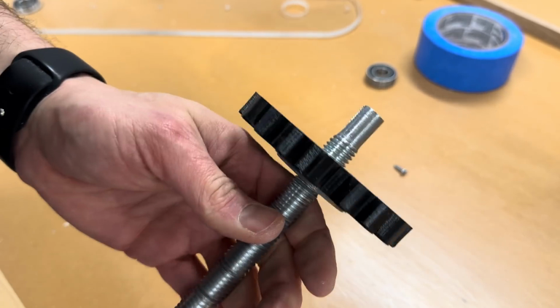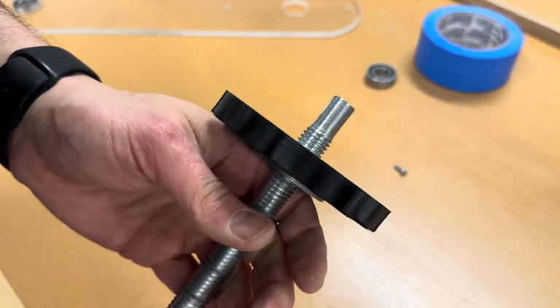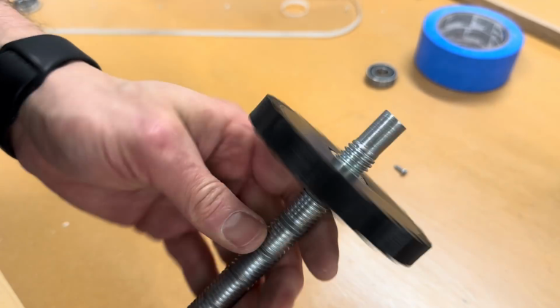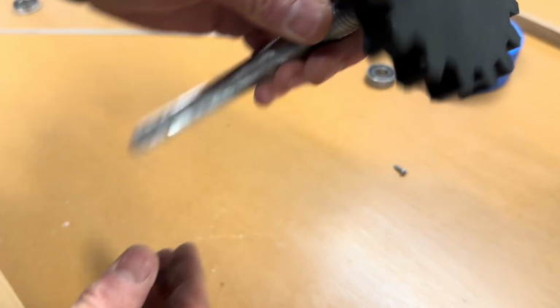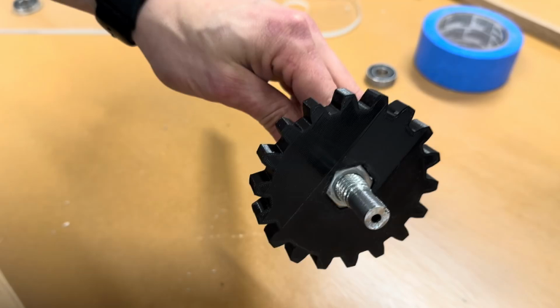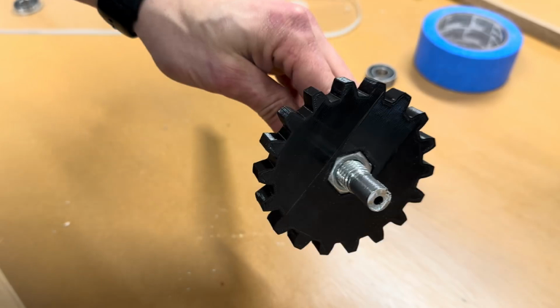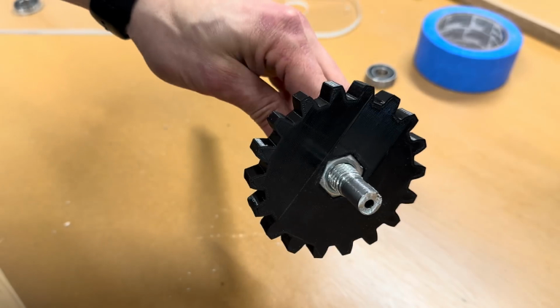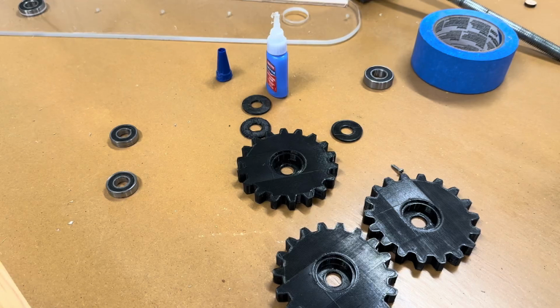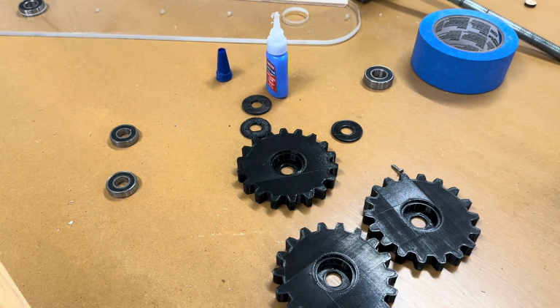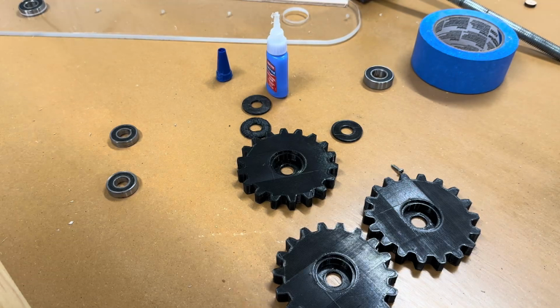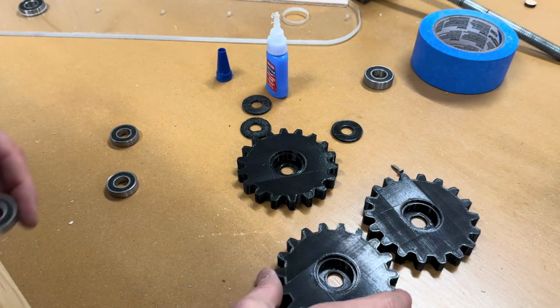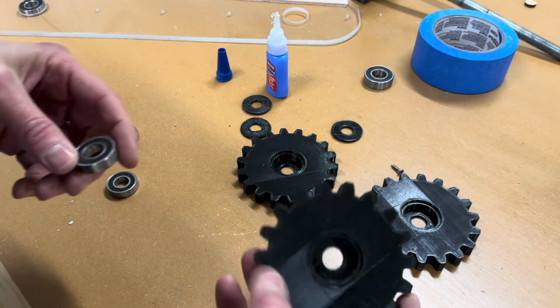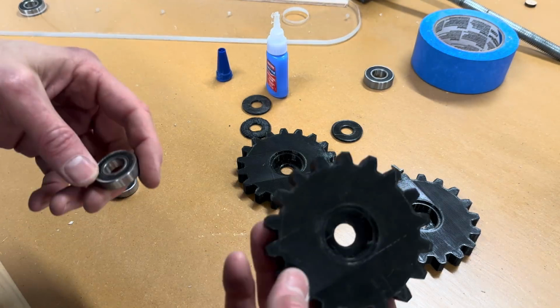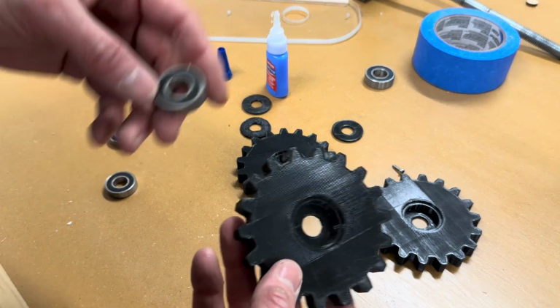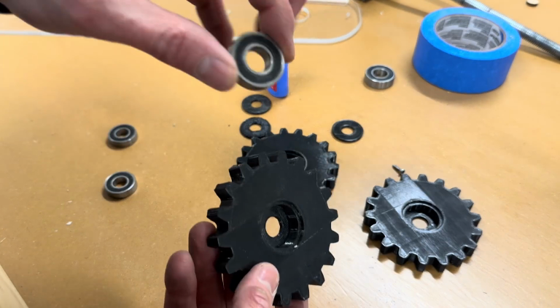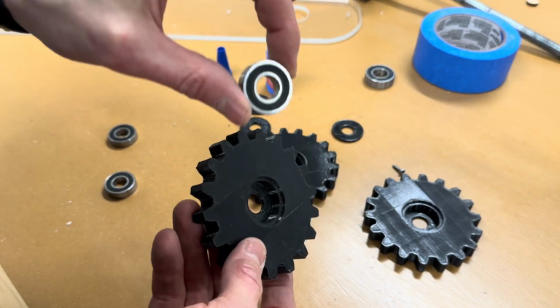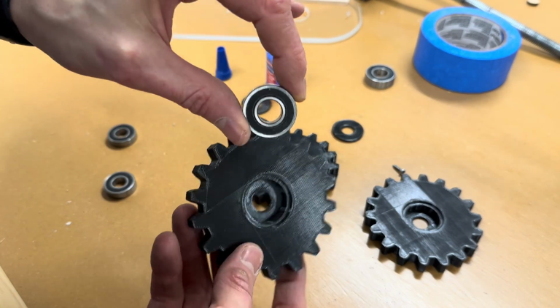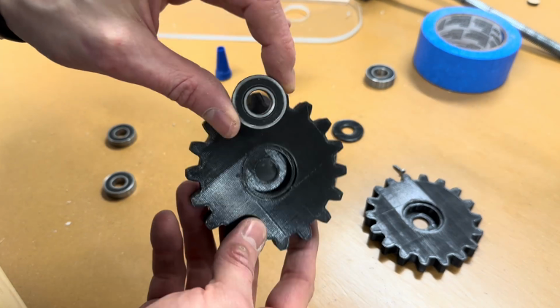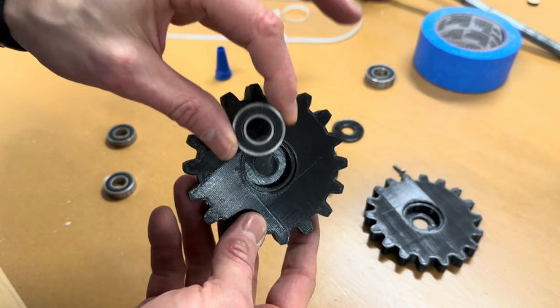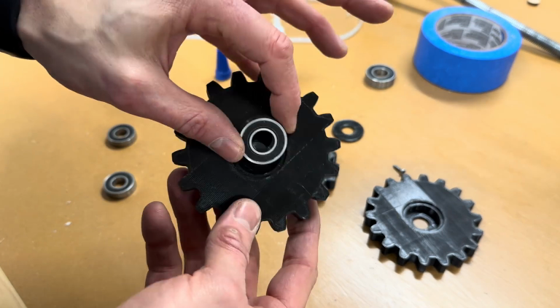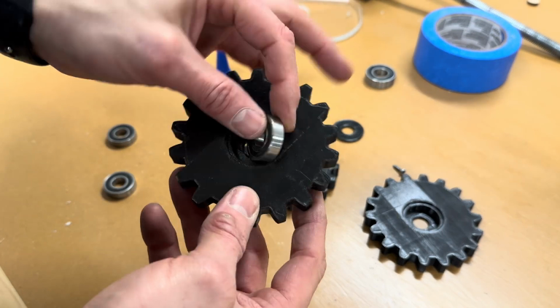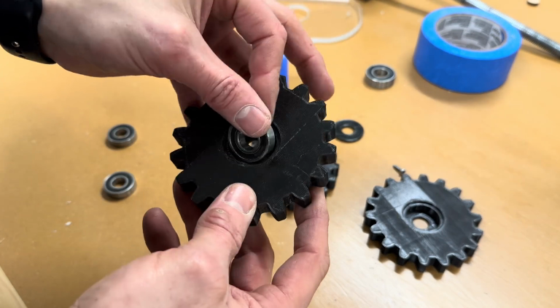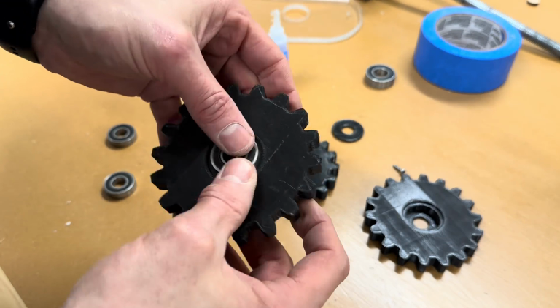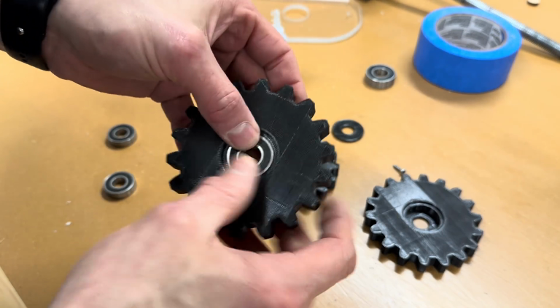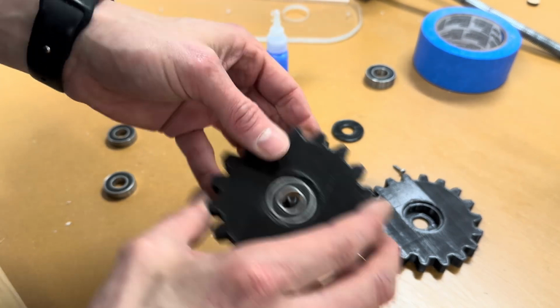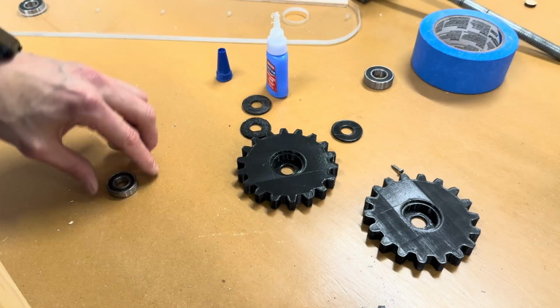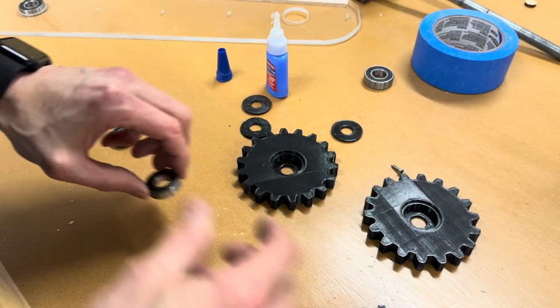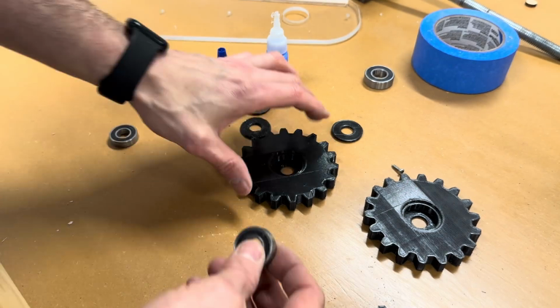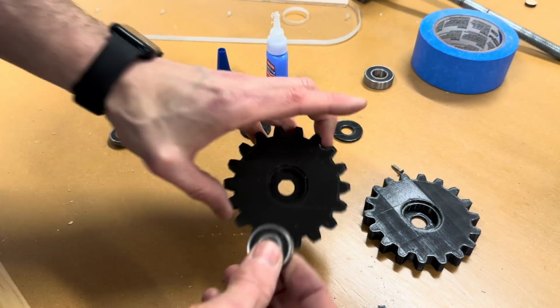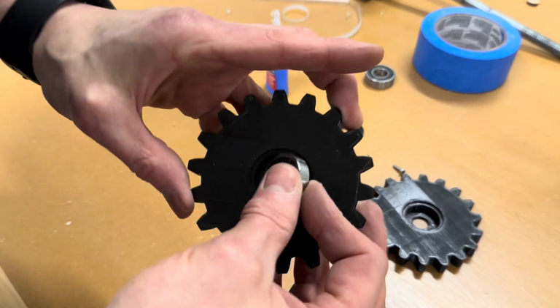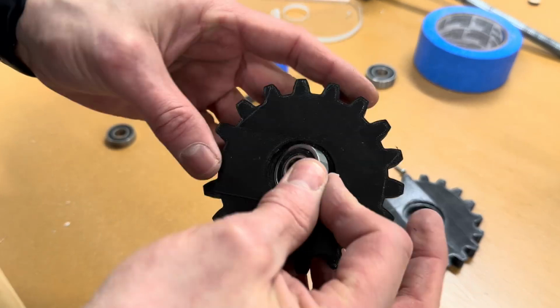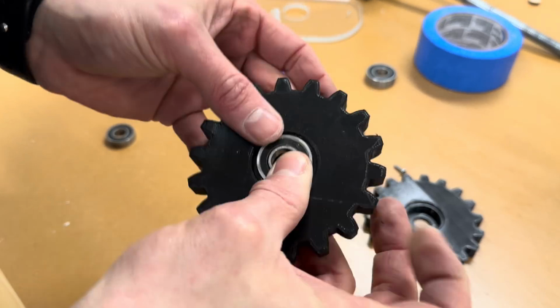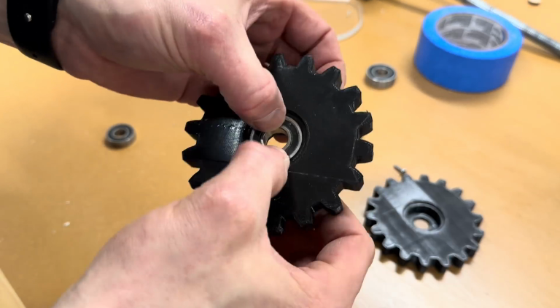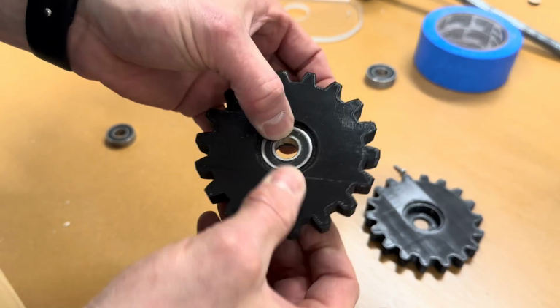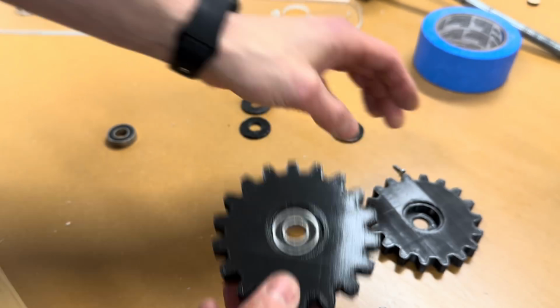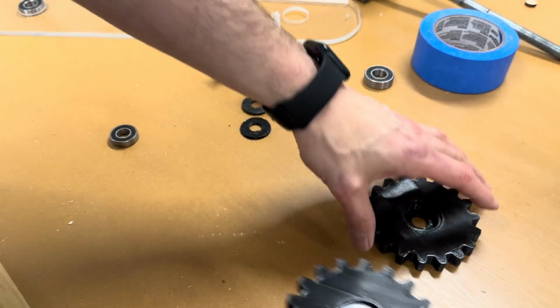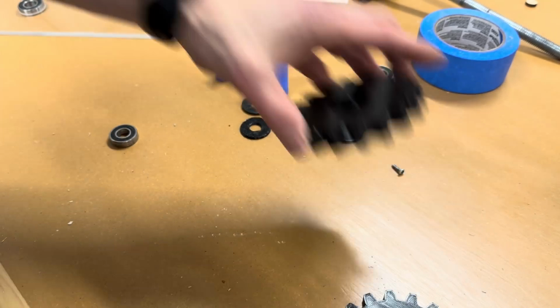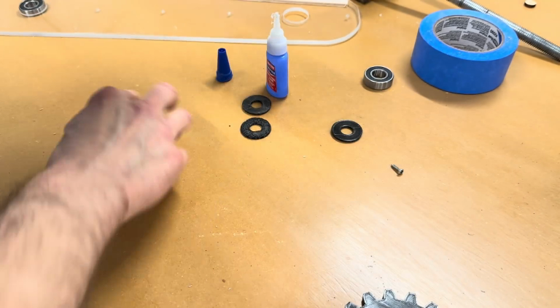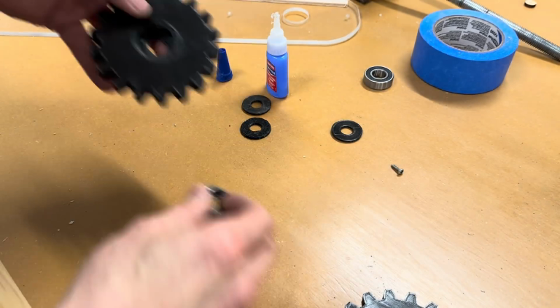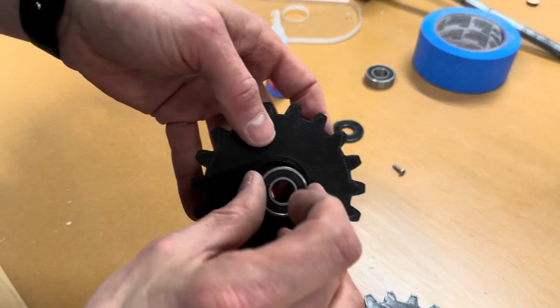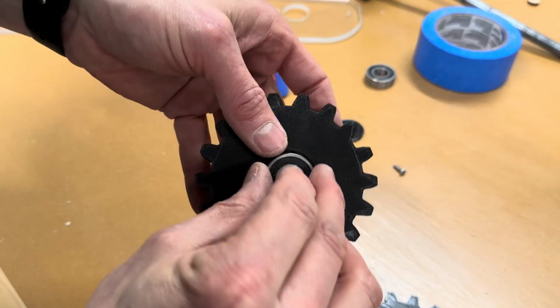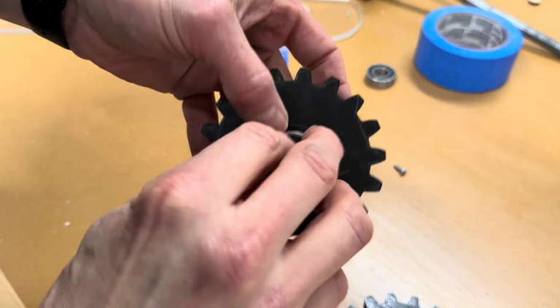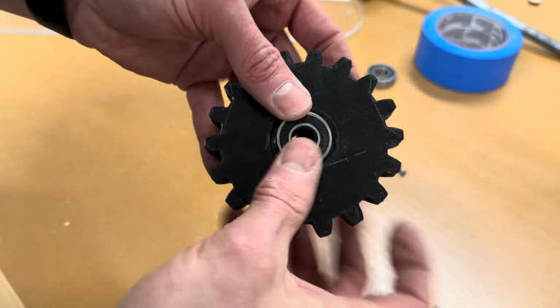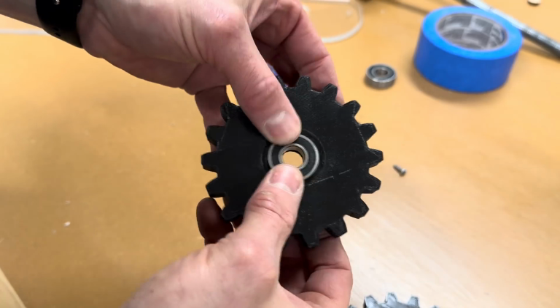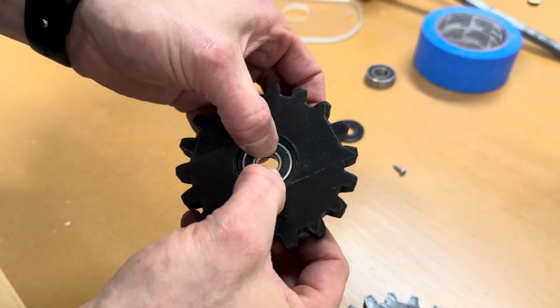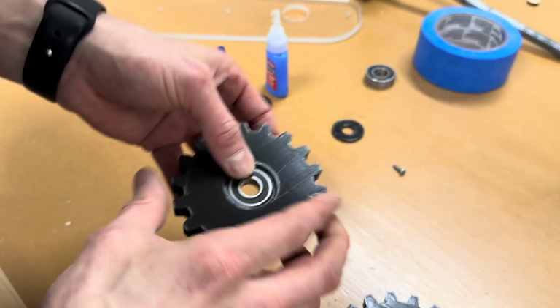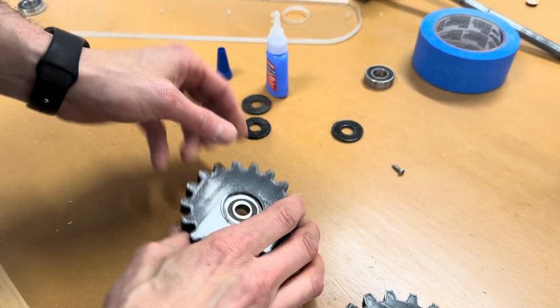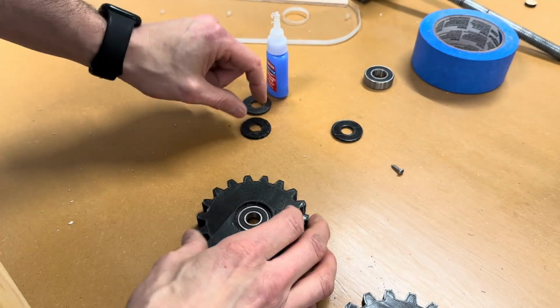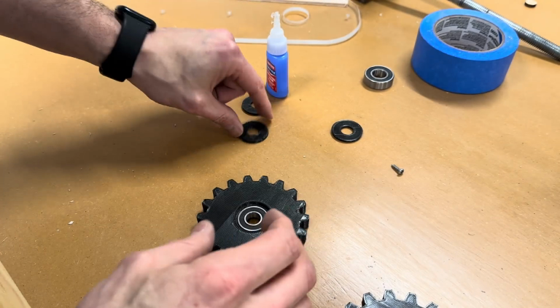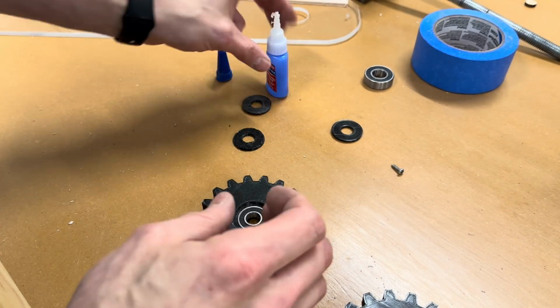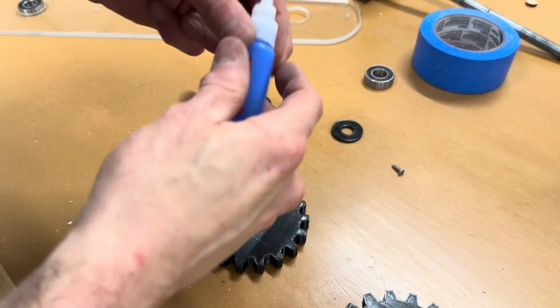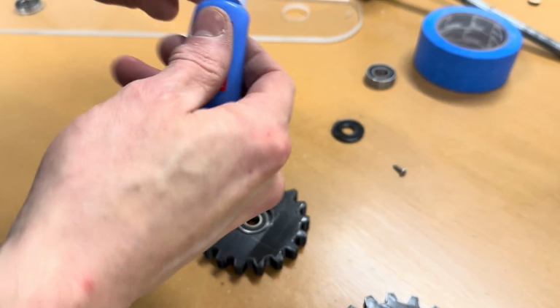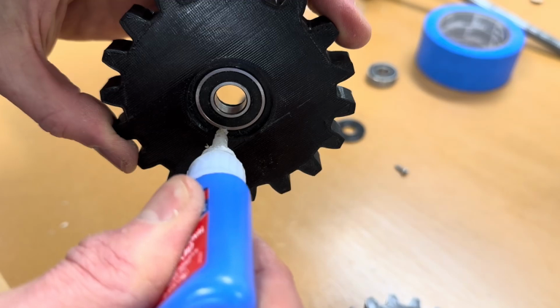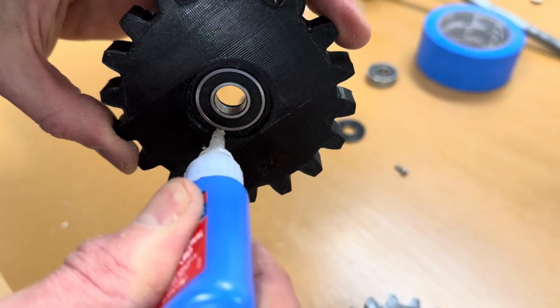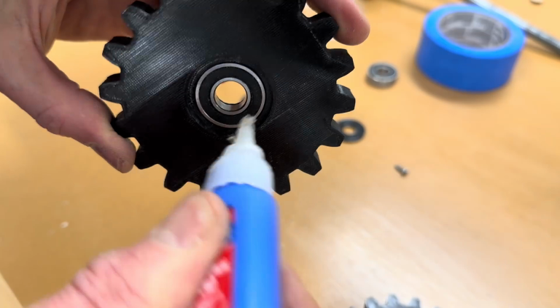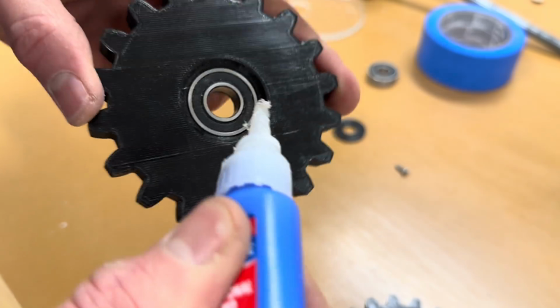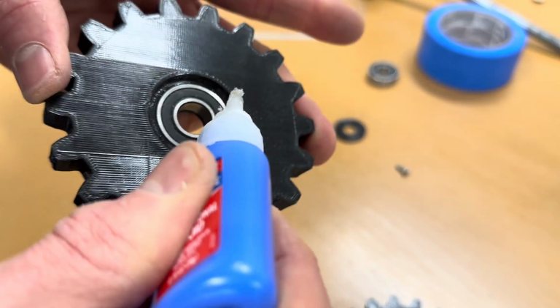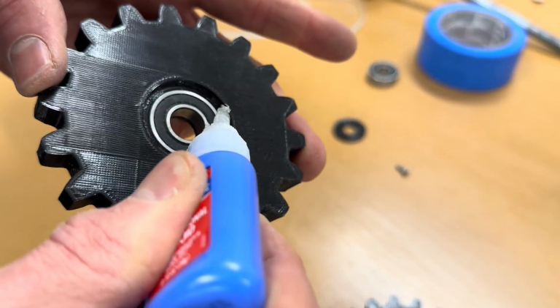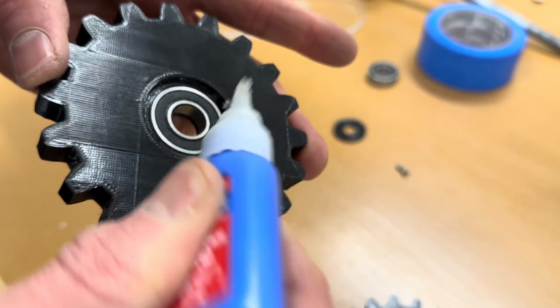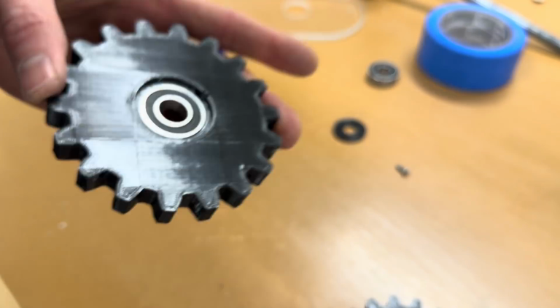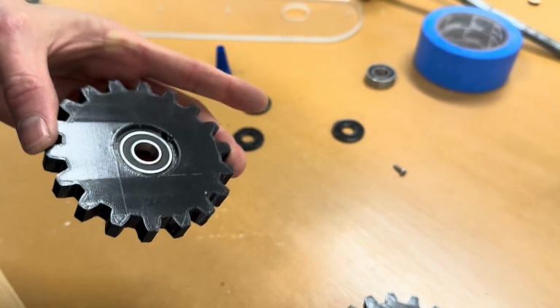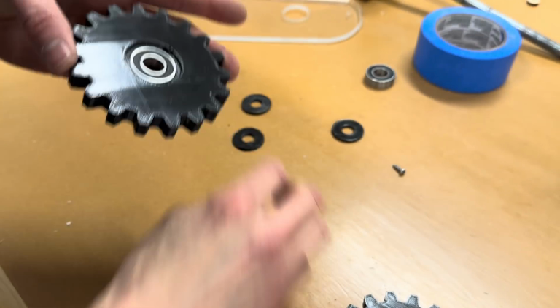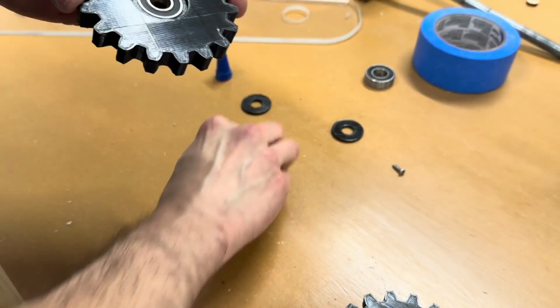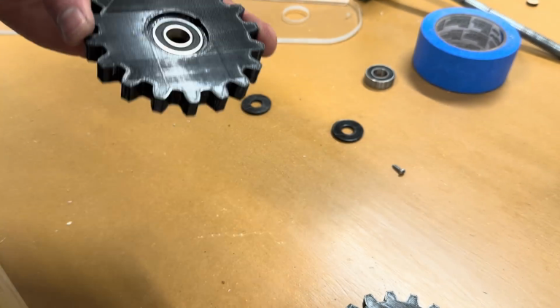There are also three idler gears. These ones are the exact same size as the two drive gears, but they have bearings in the middle to eliminate as much friction as possible.